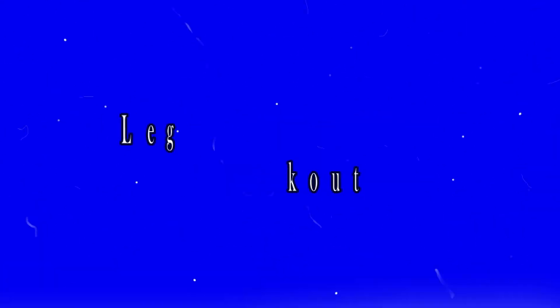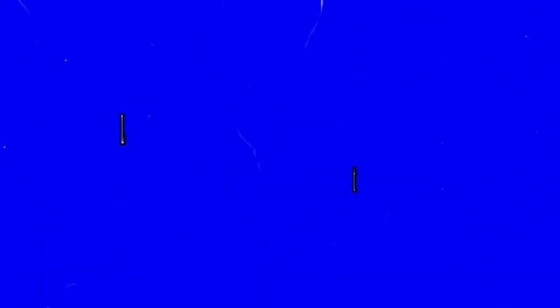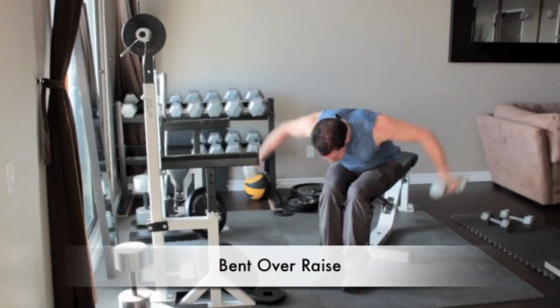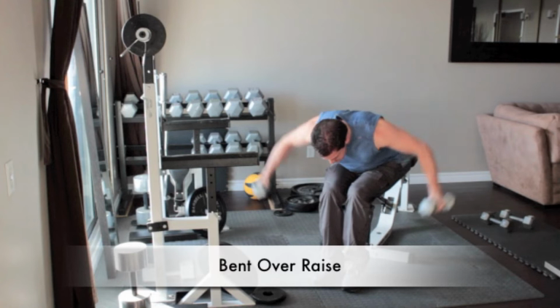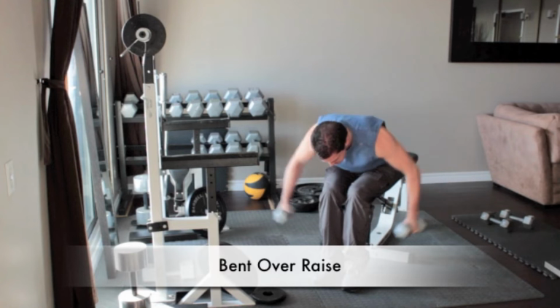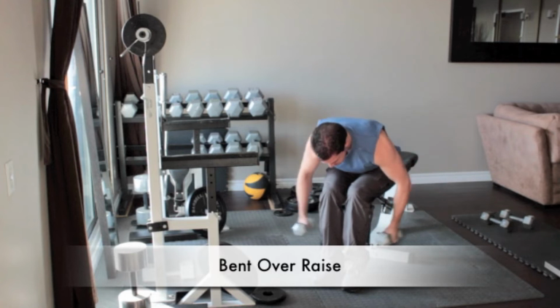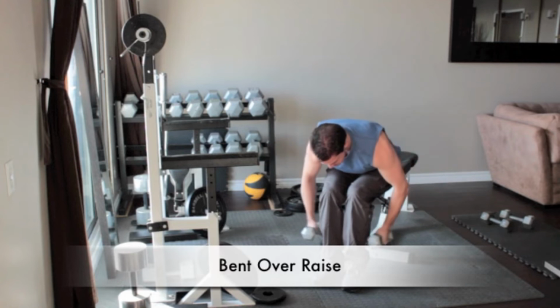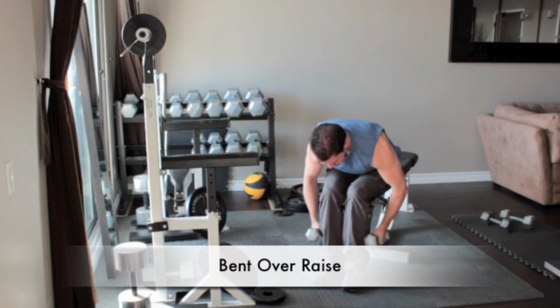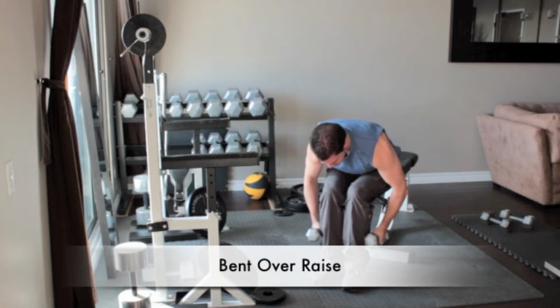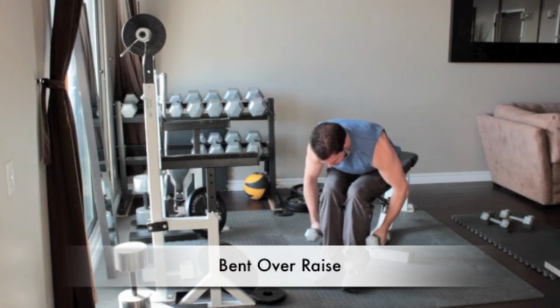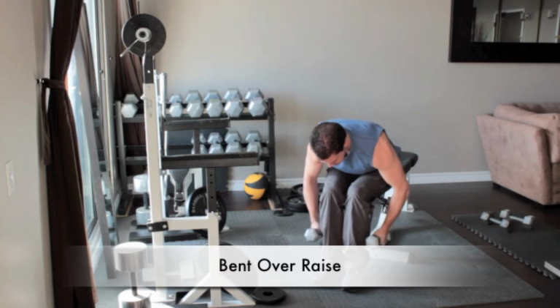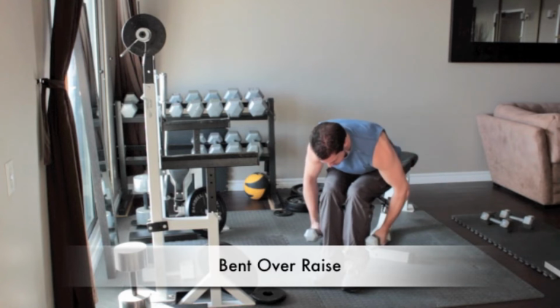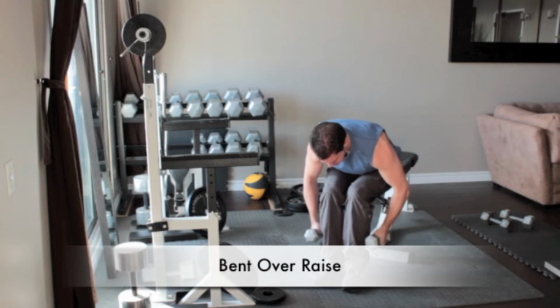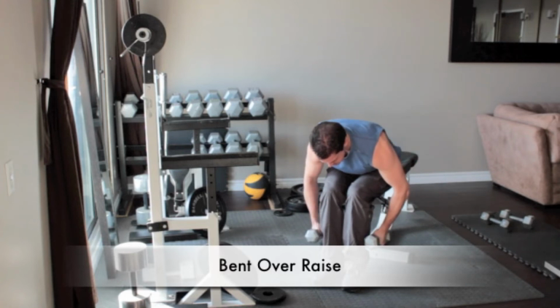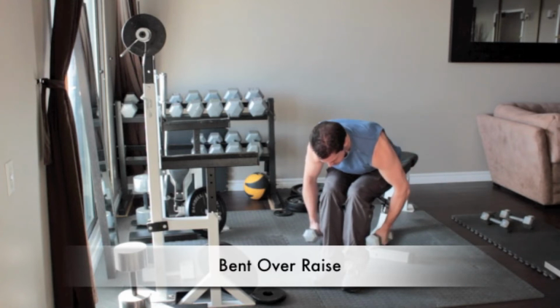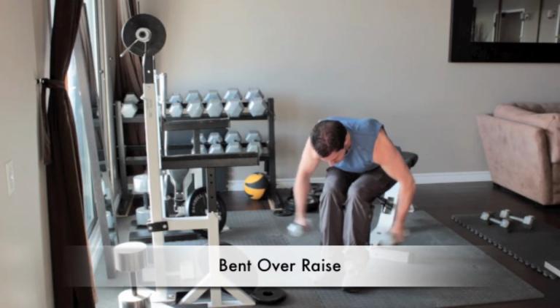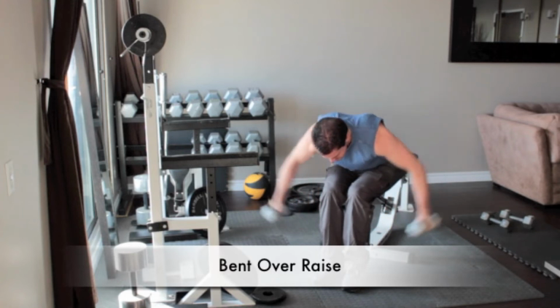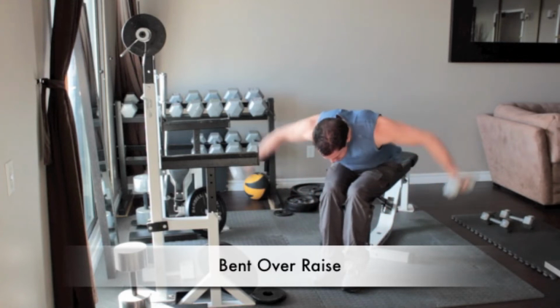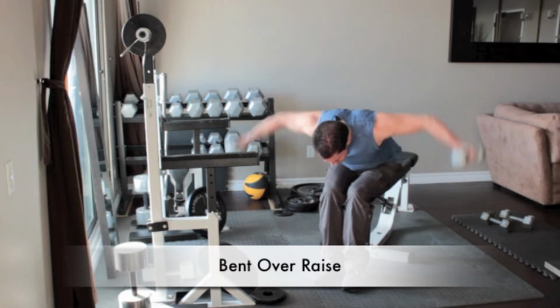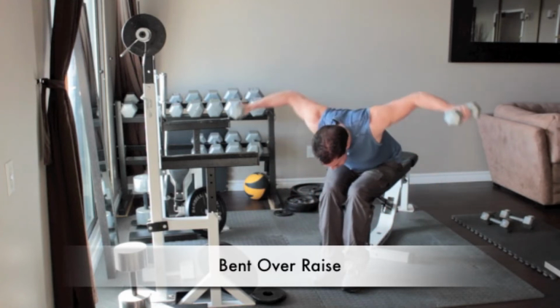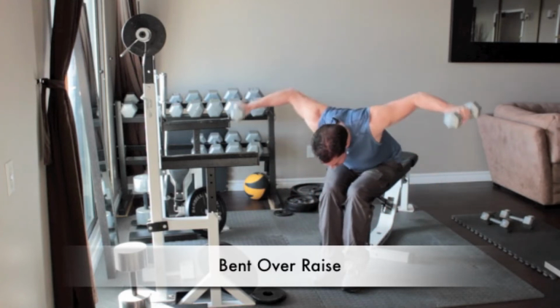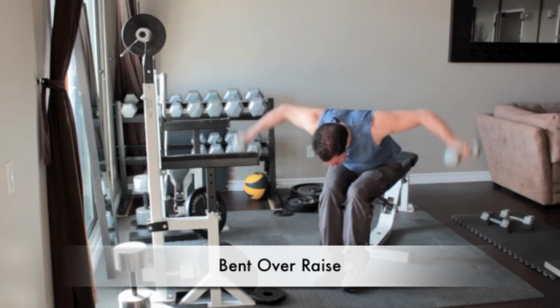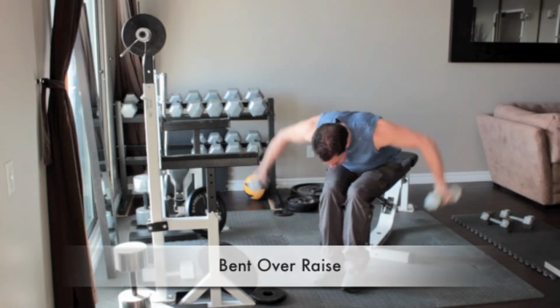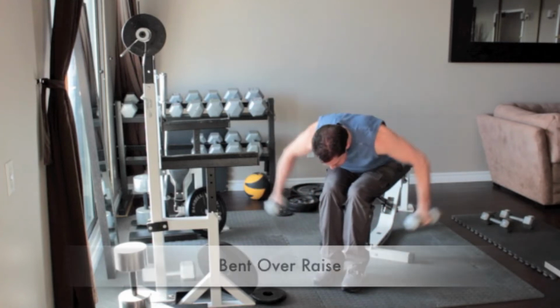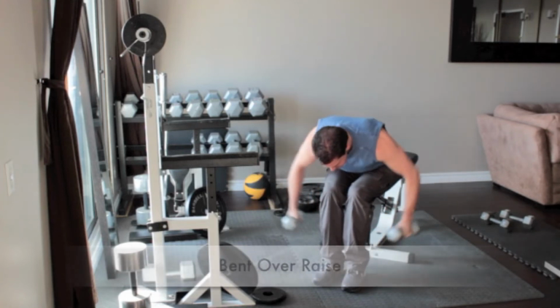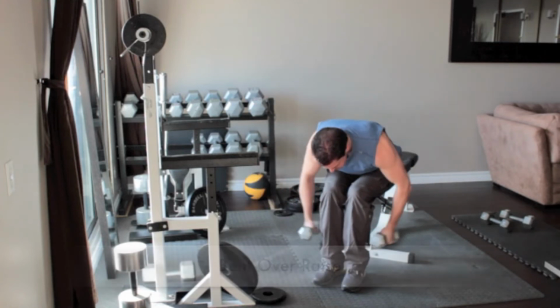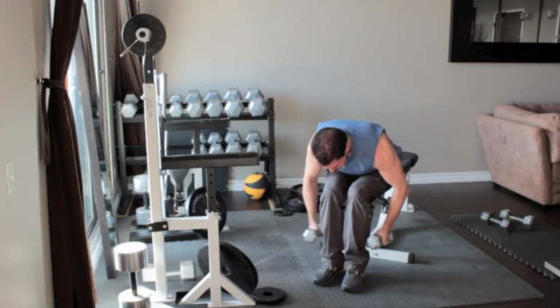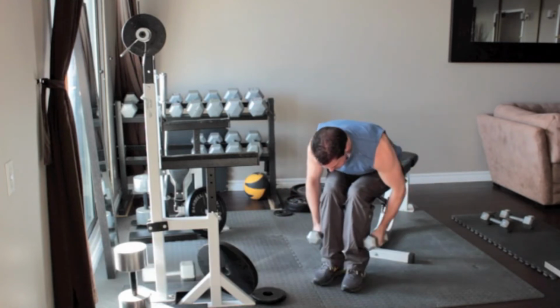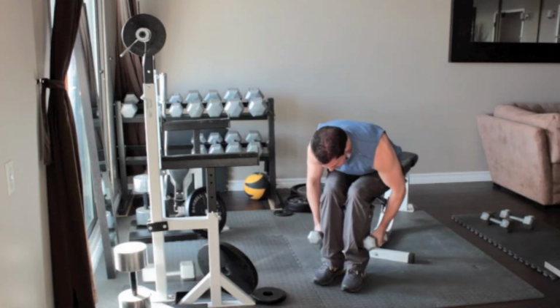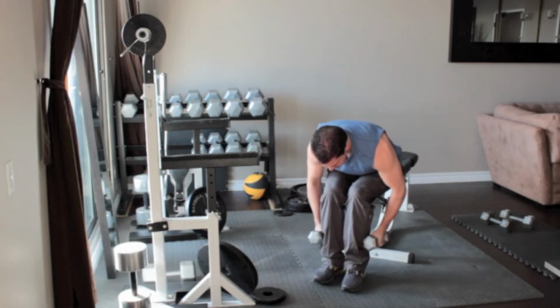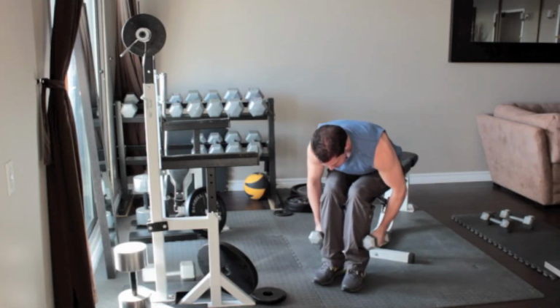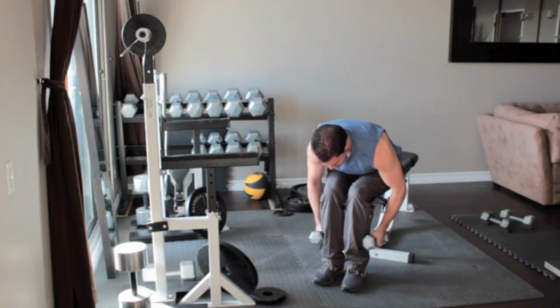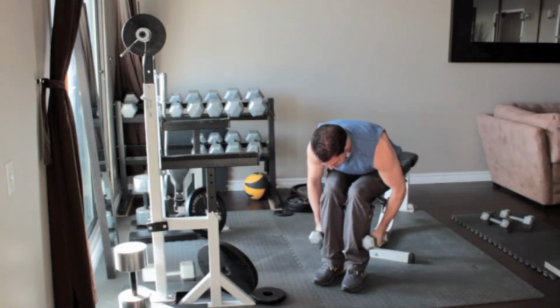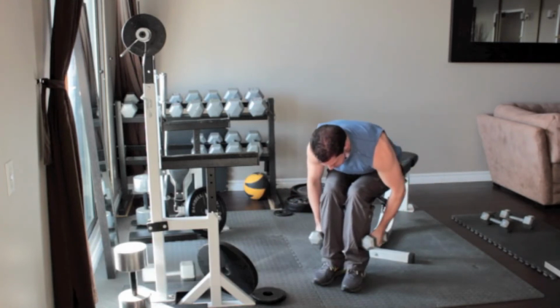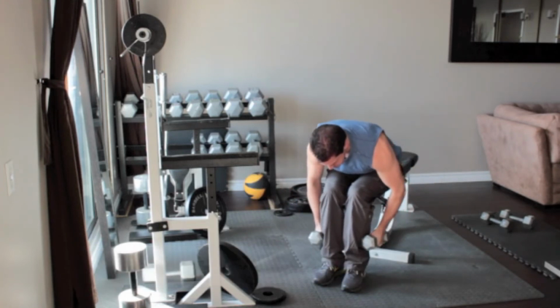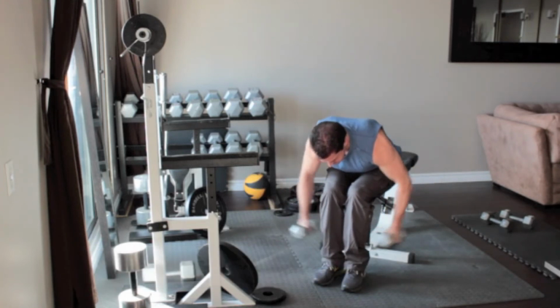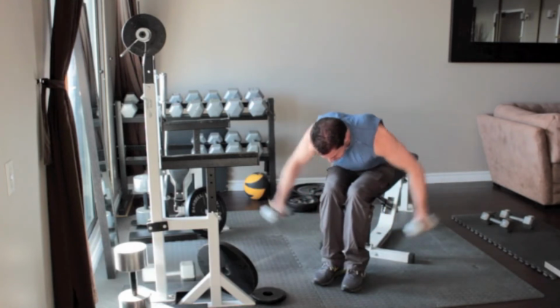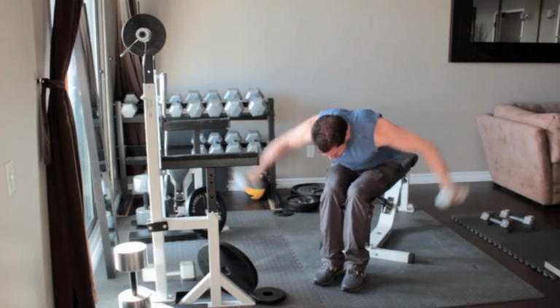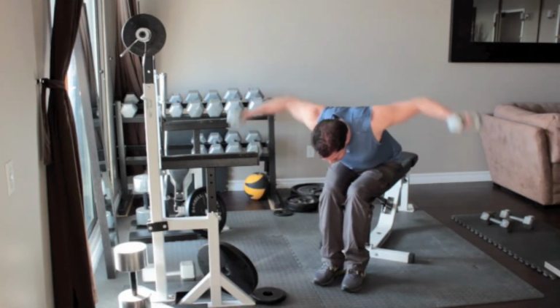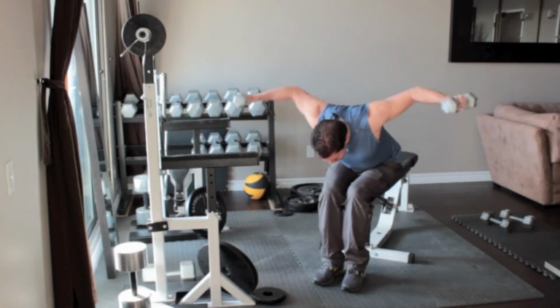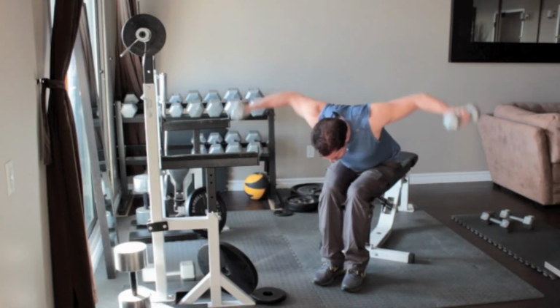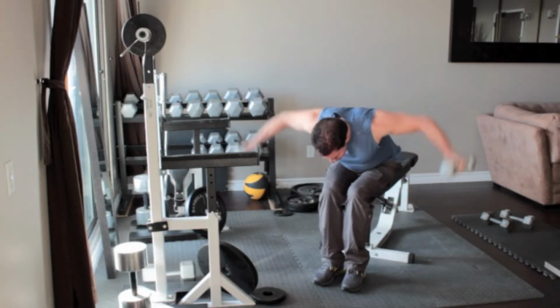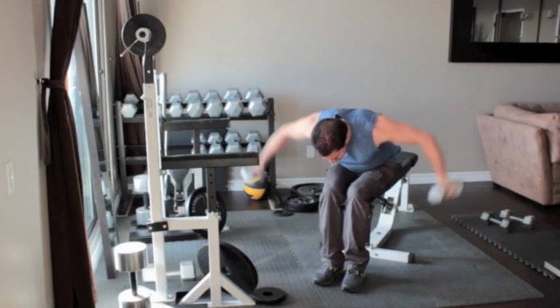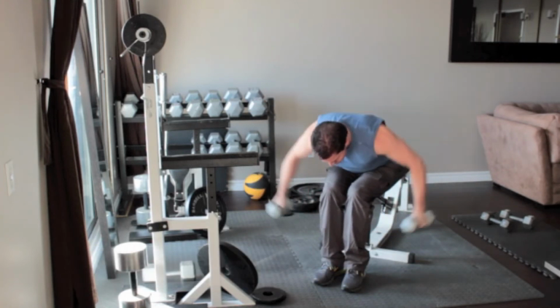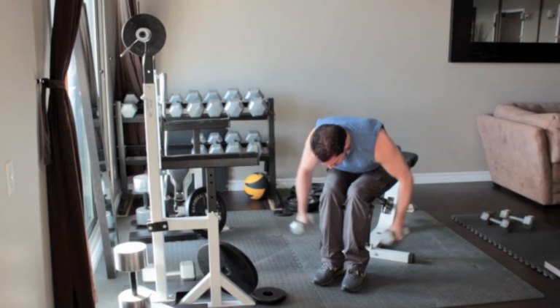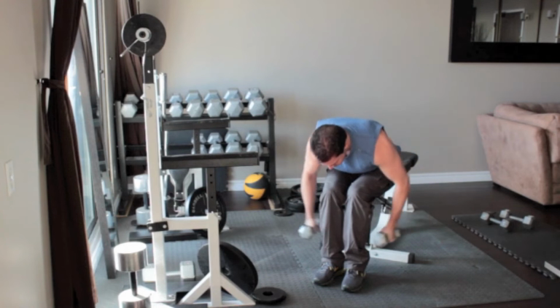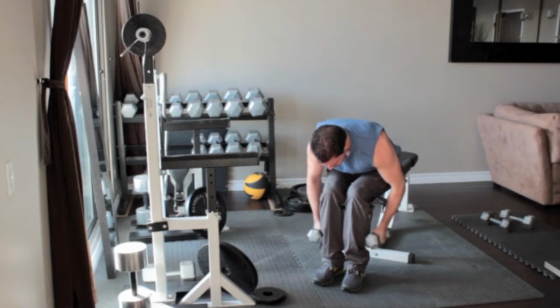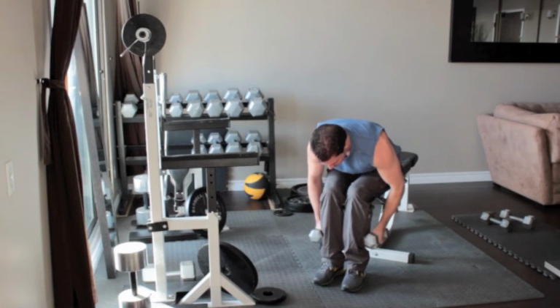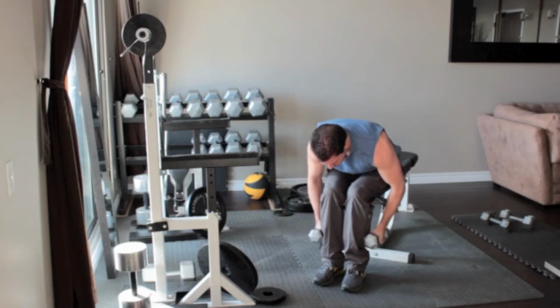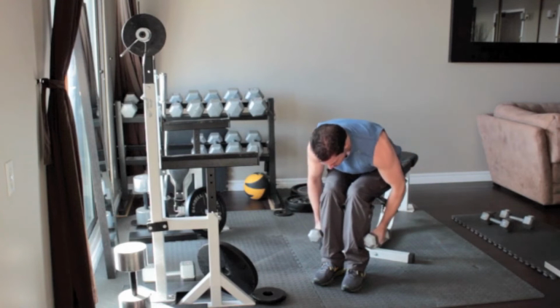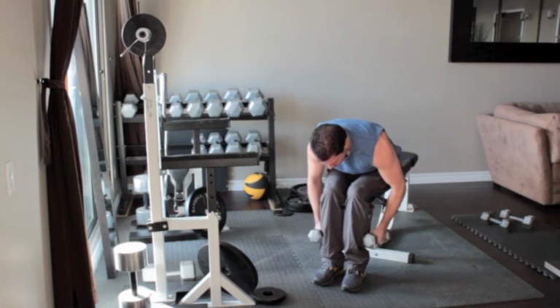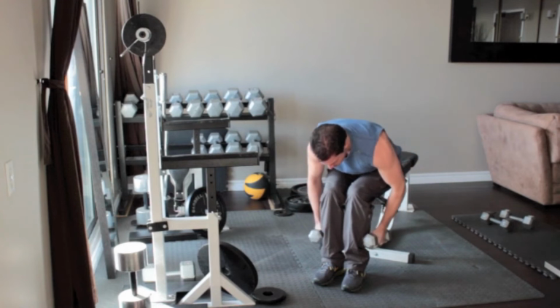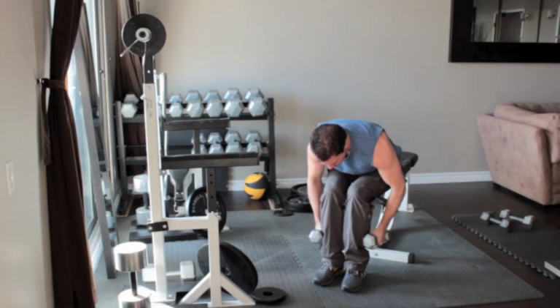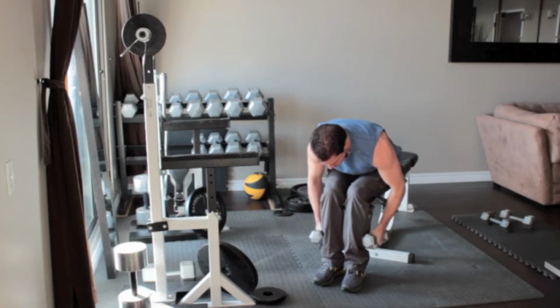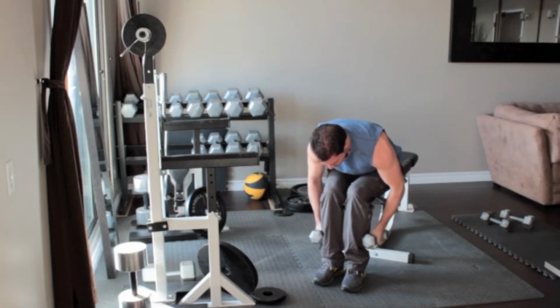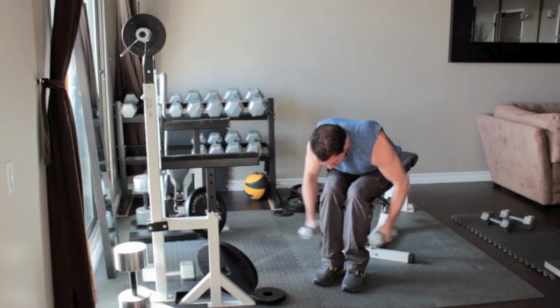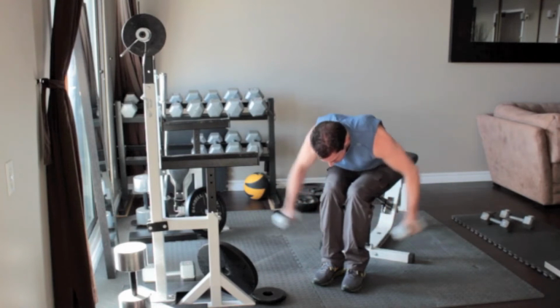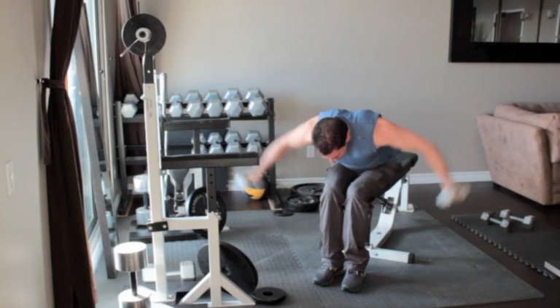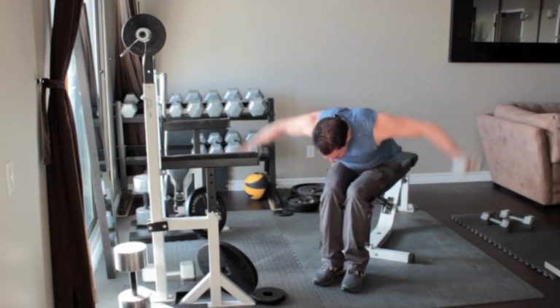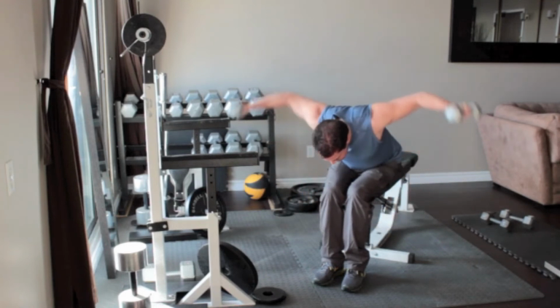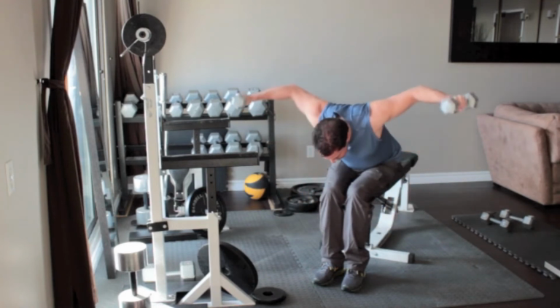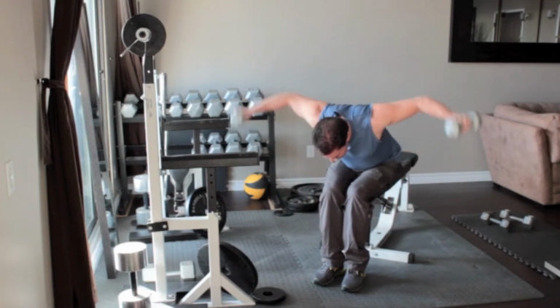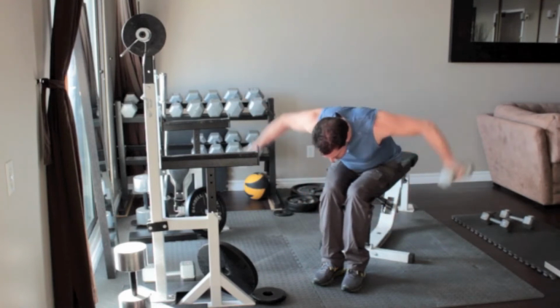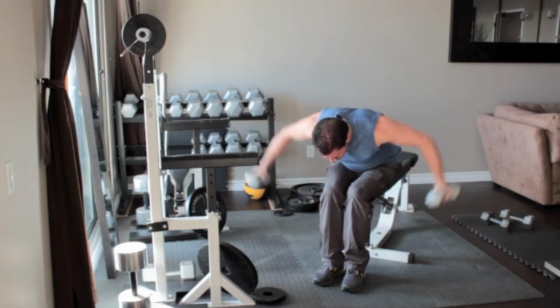Until it's nearly parallel to the floor, let the dumbbells hang to the sides of your legs. Raise your upper arms to the sides until your elbows are at shoulder height.